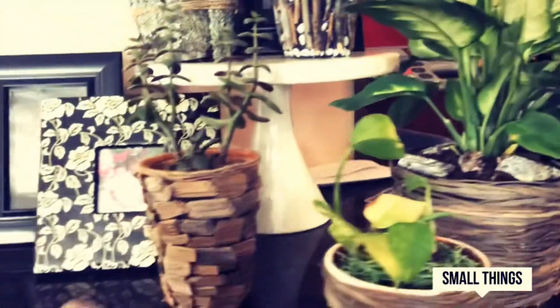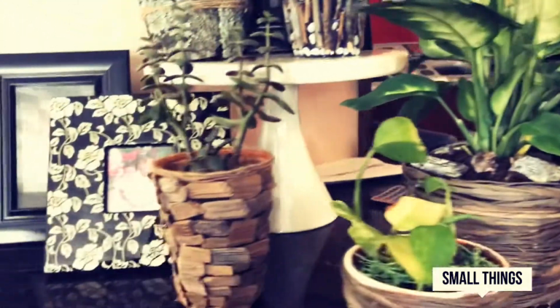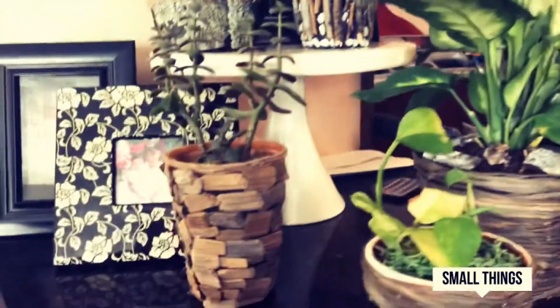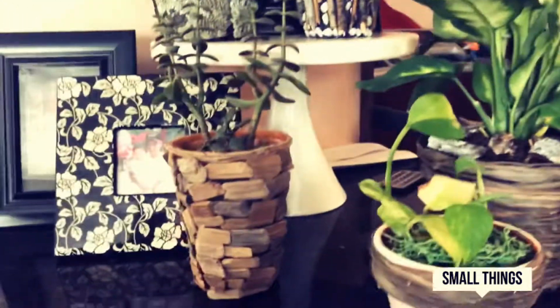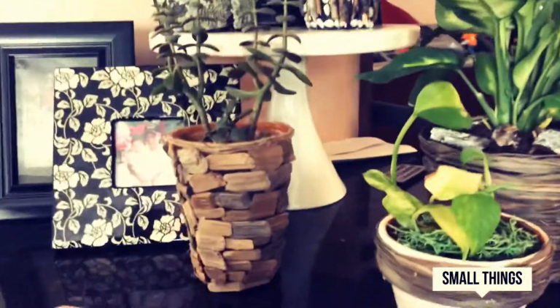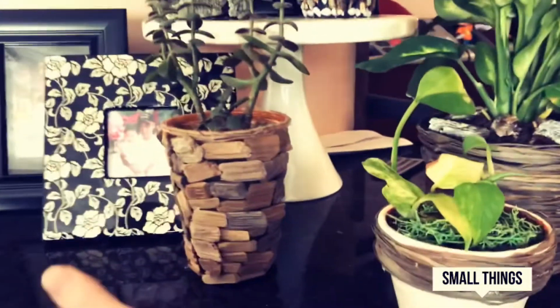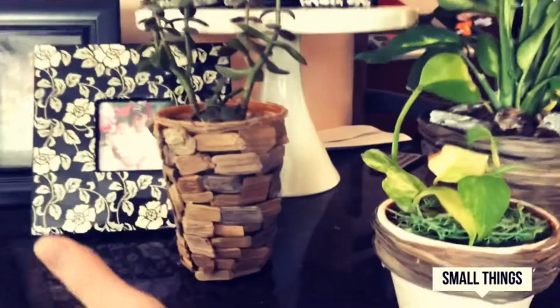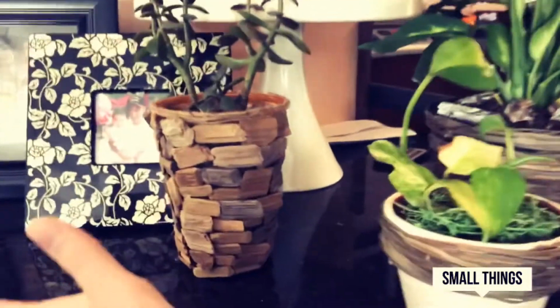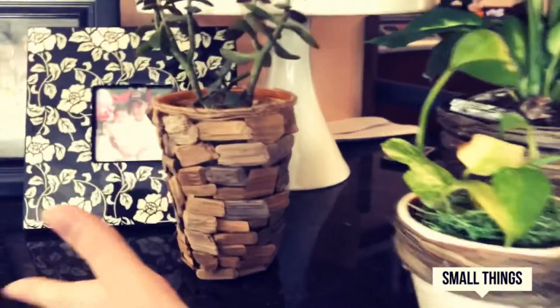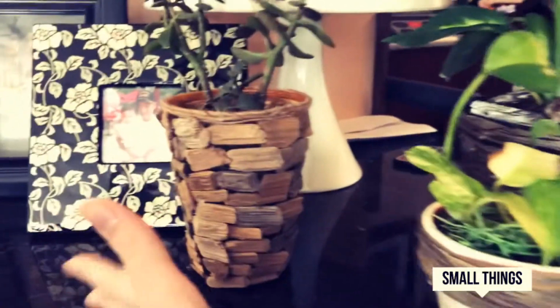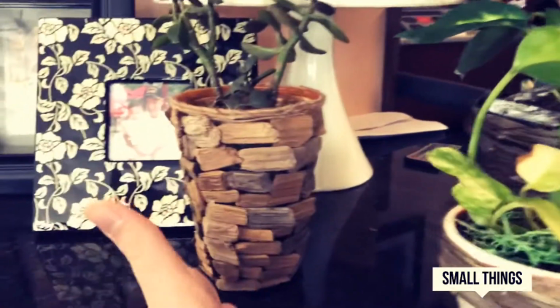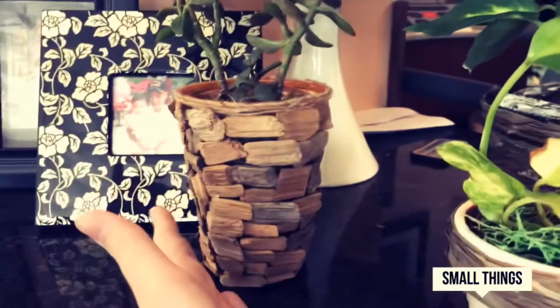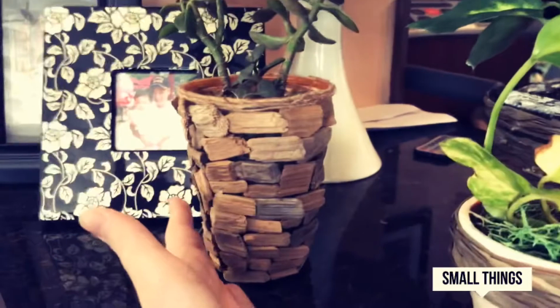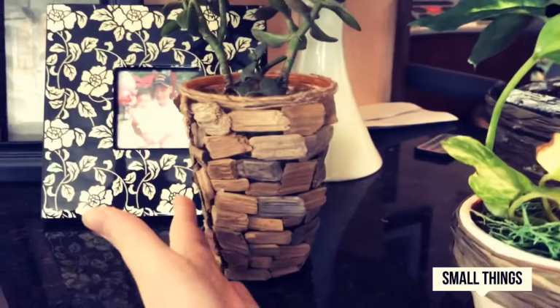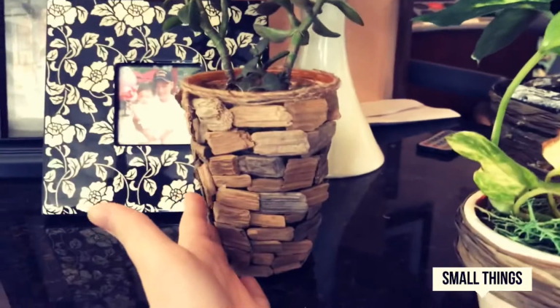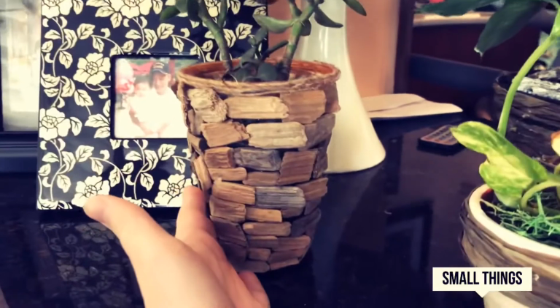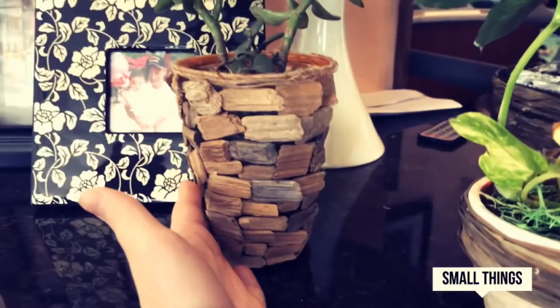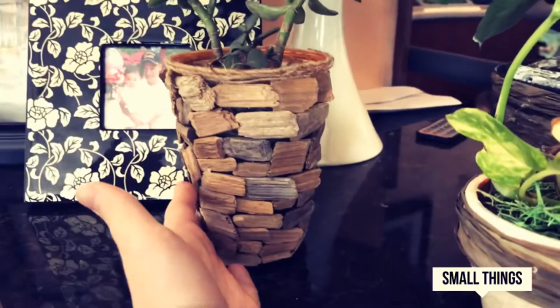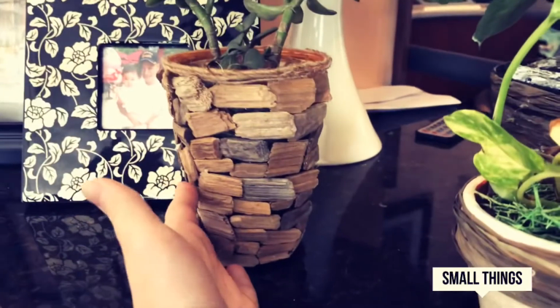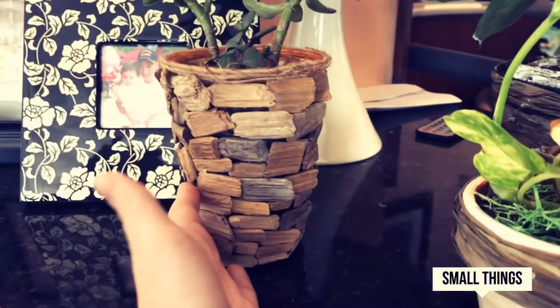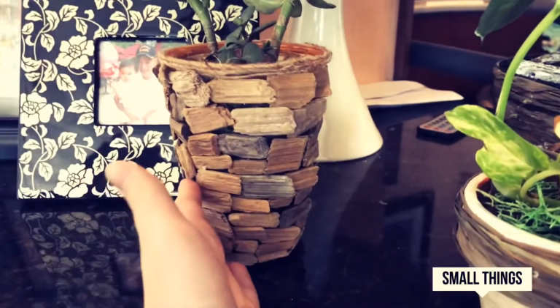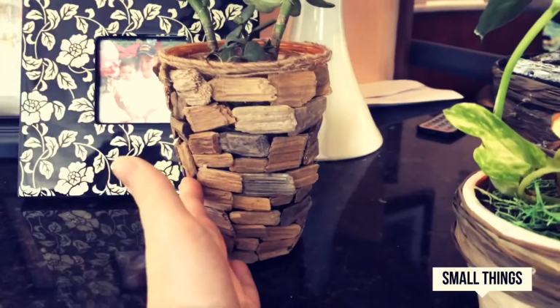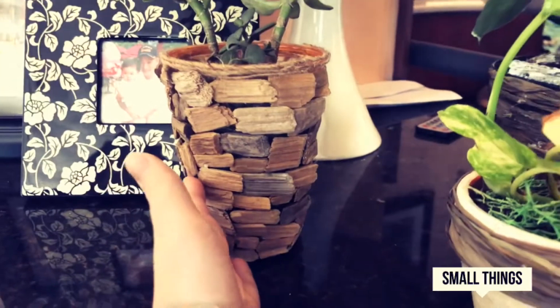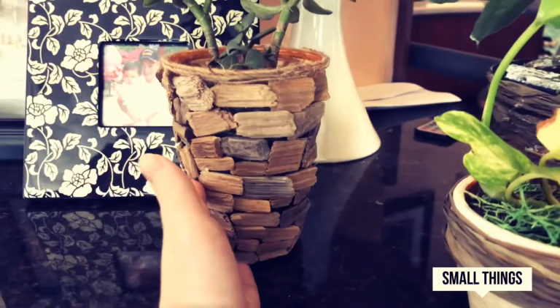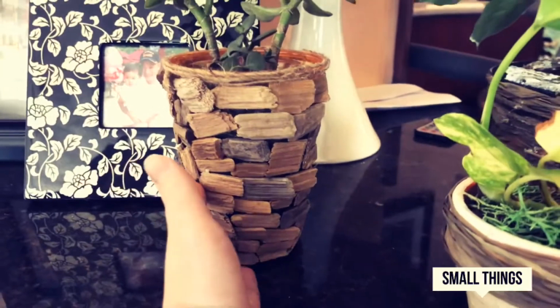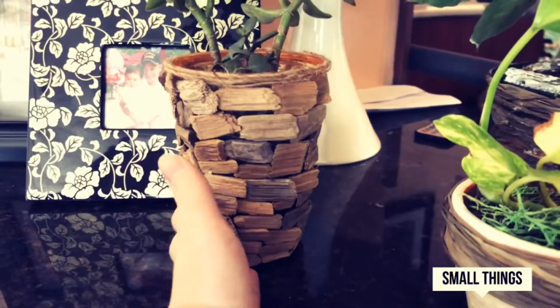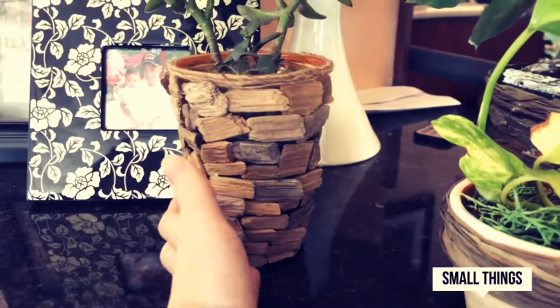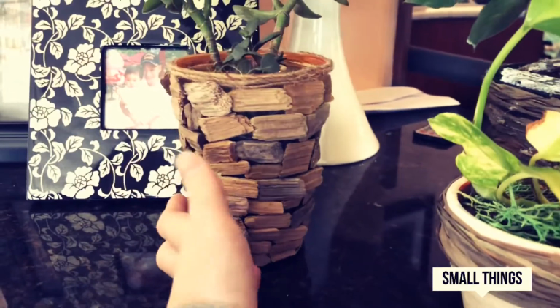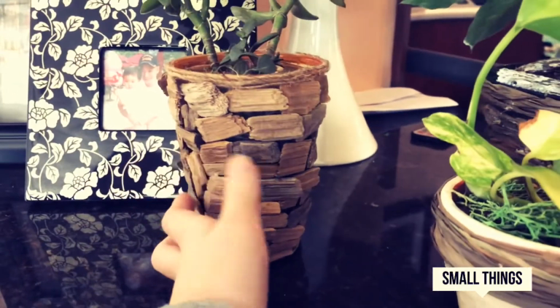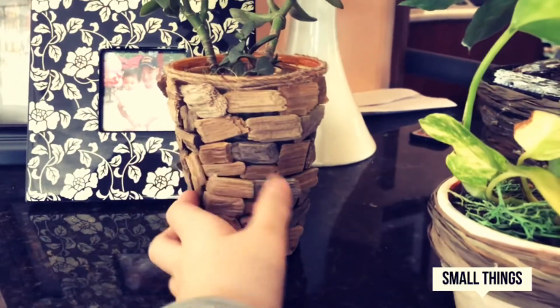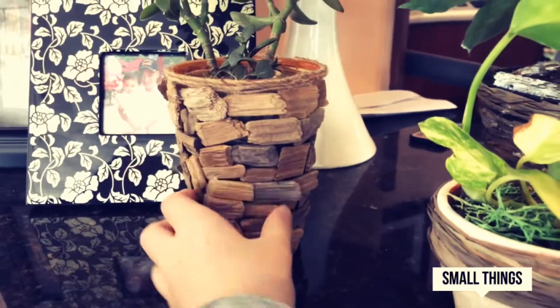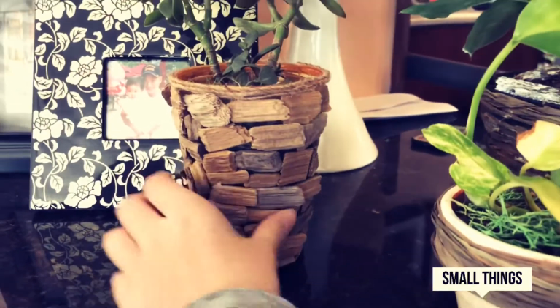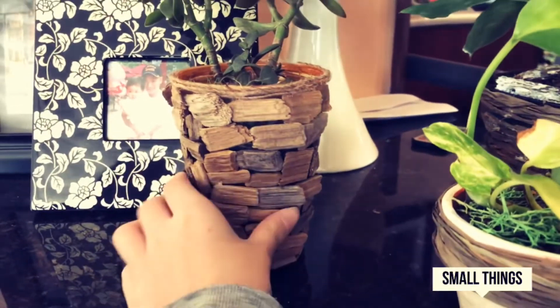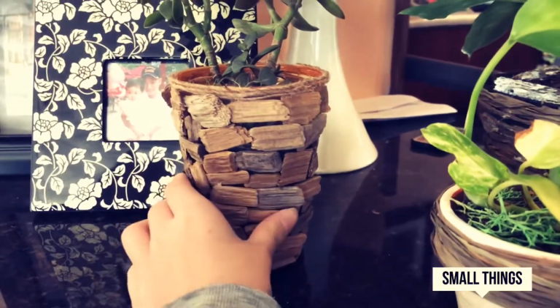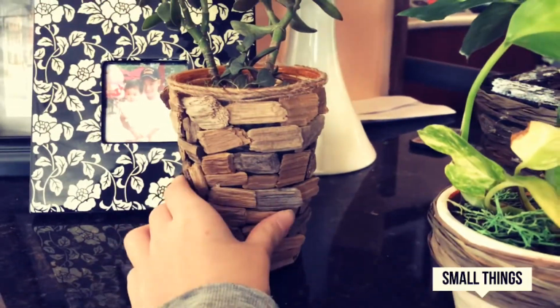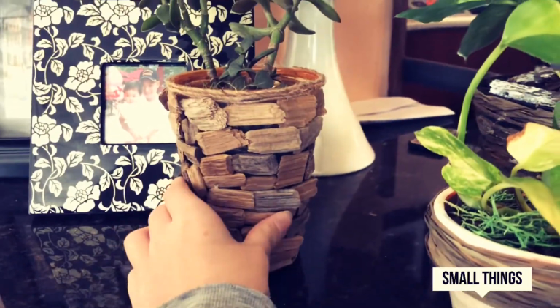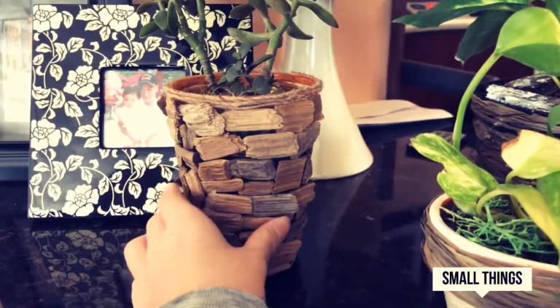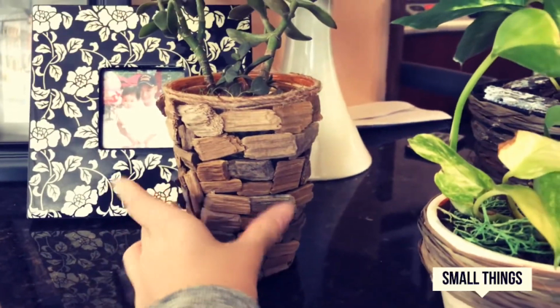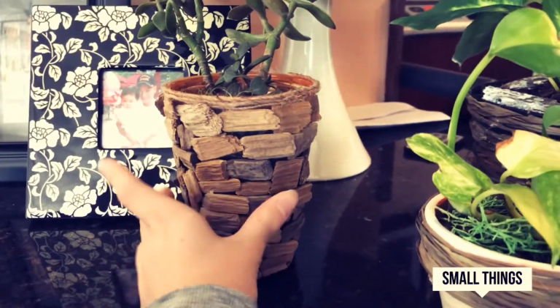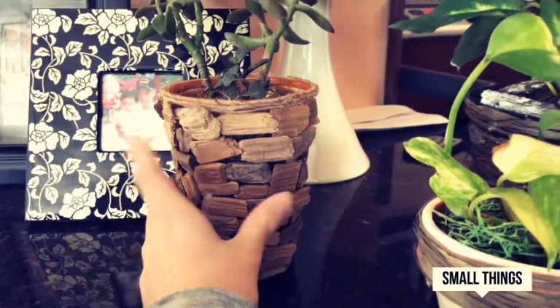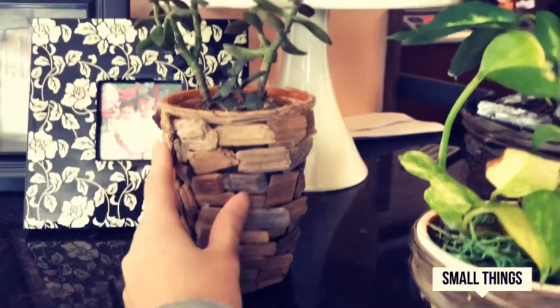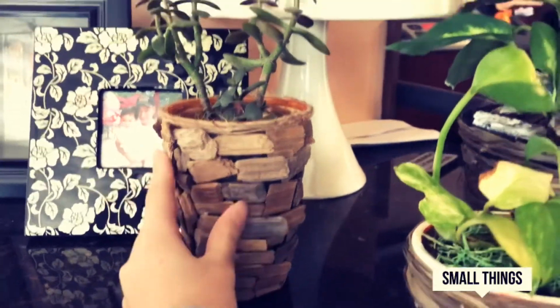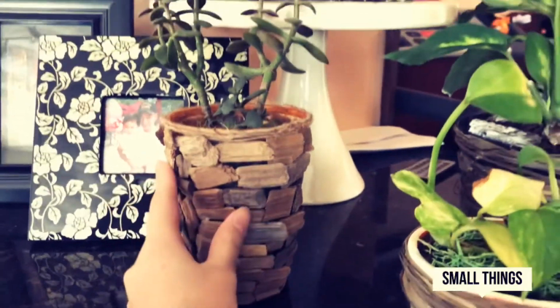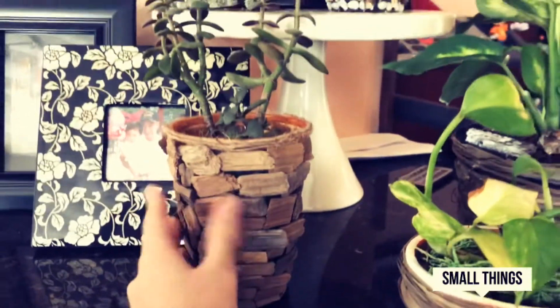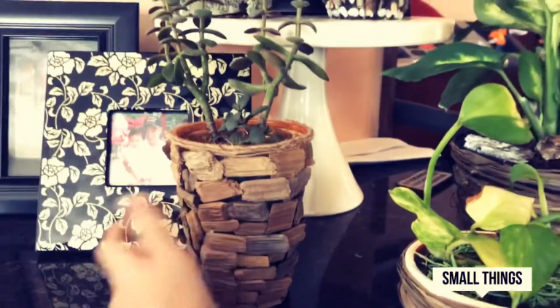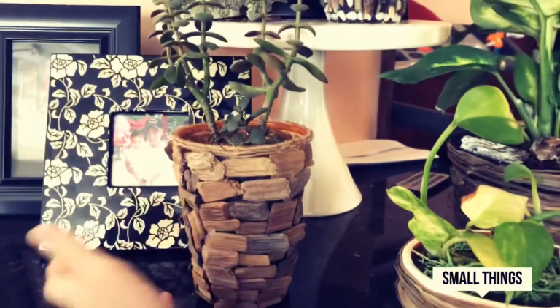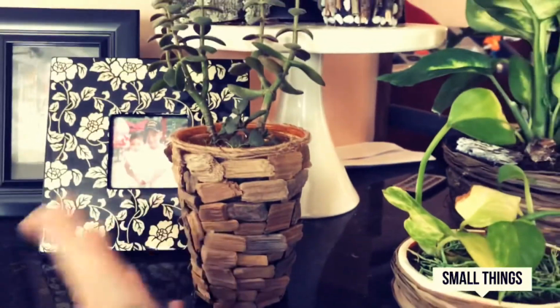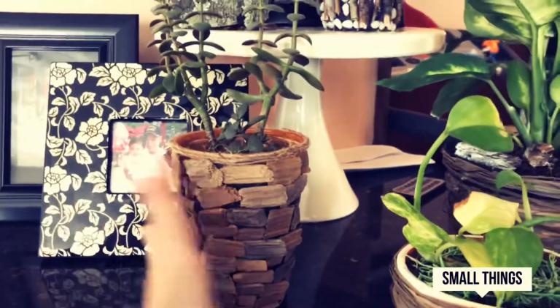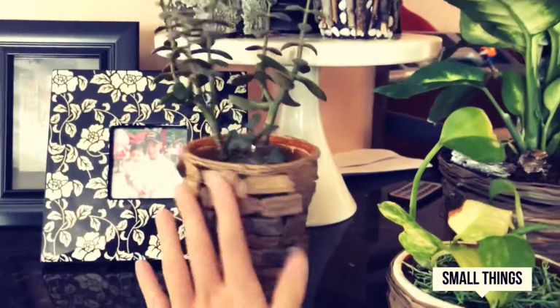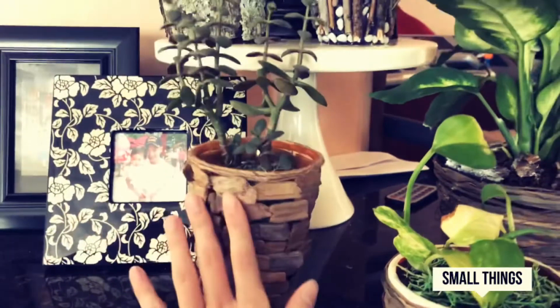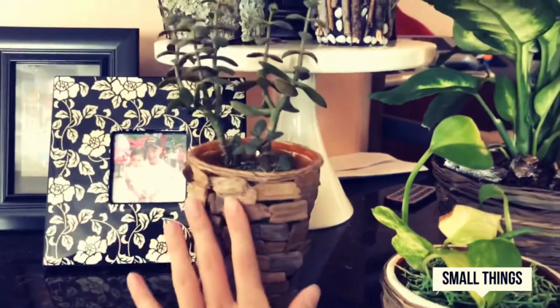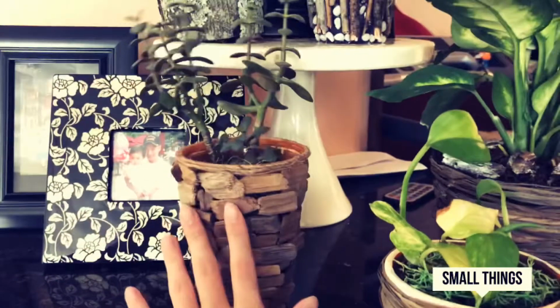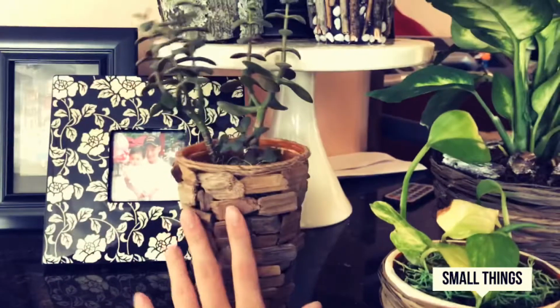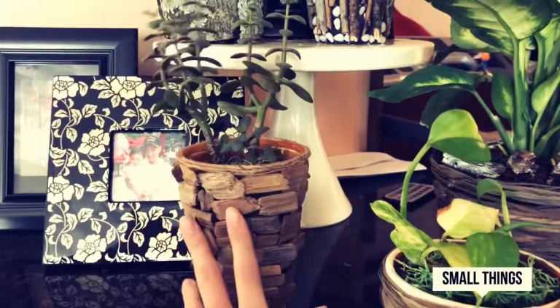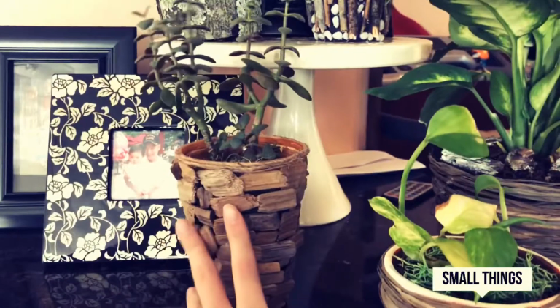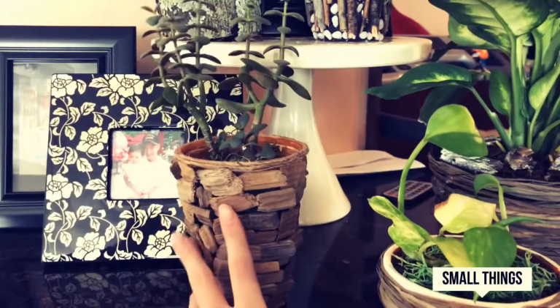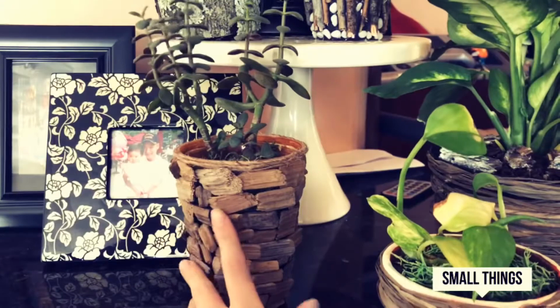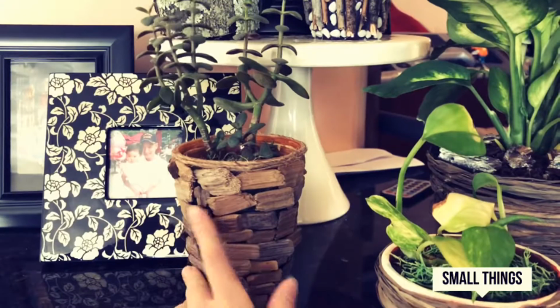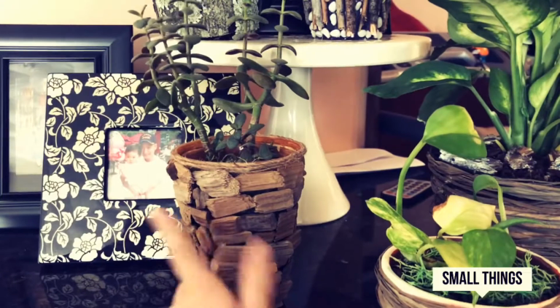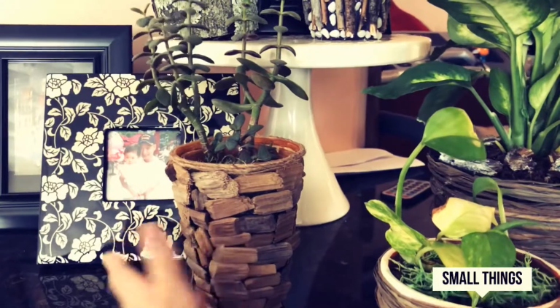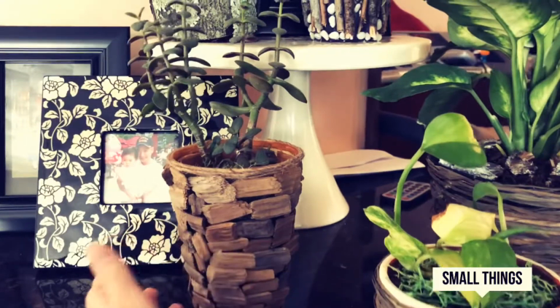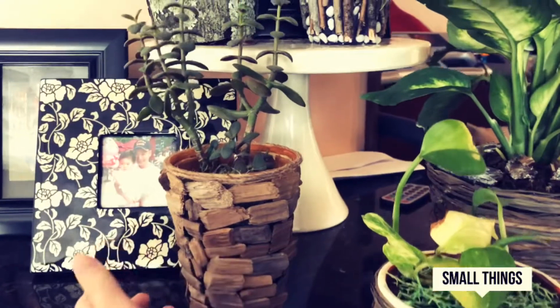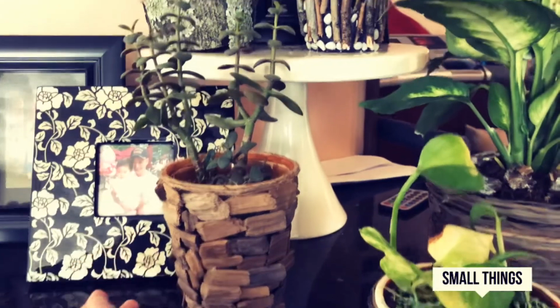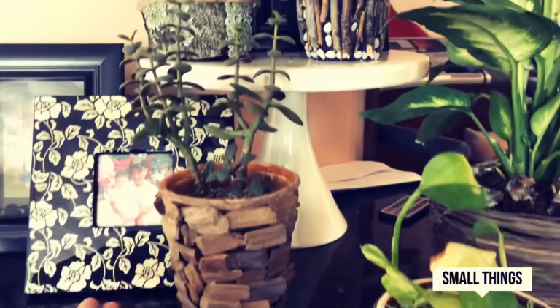For this one, you can simply either change the plant's cup or just leave it in and you can cover it with wood chips, which really makes it look nice.